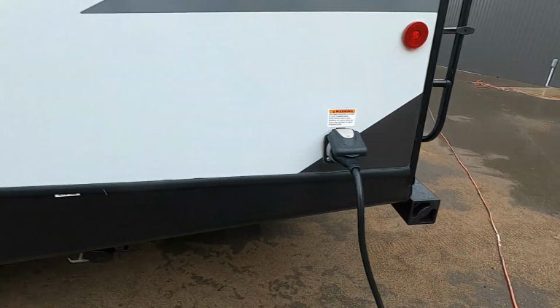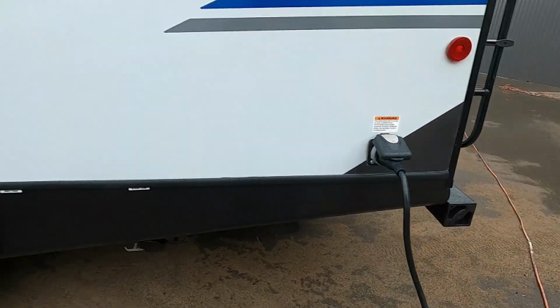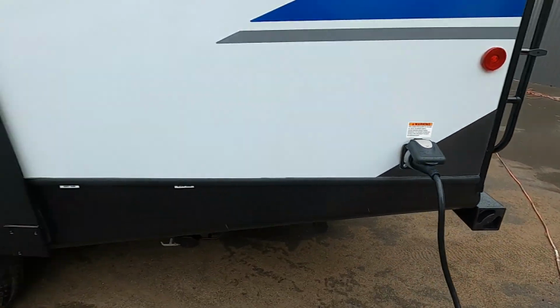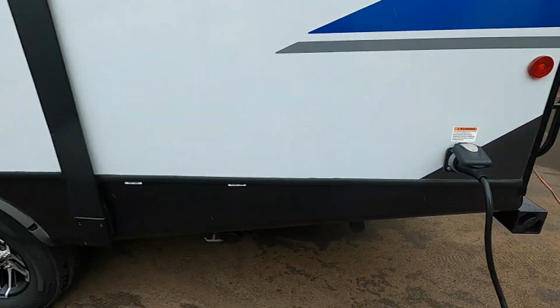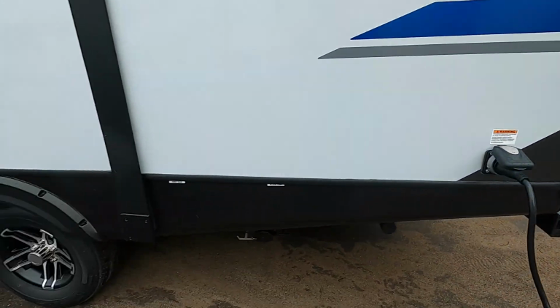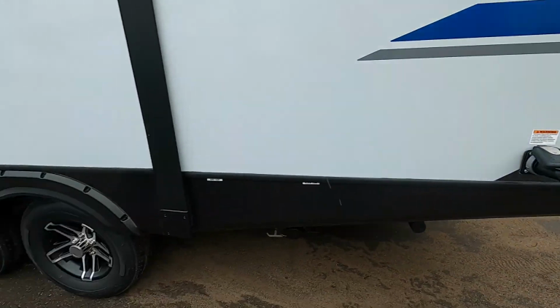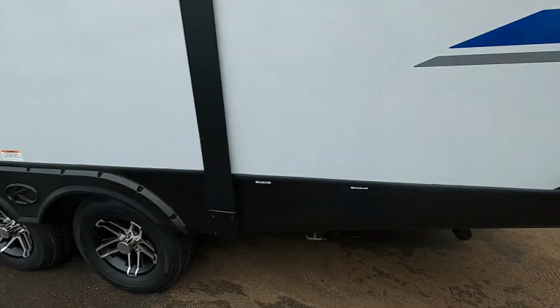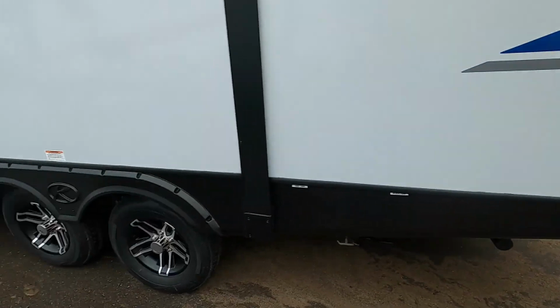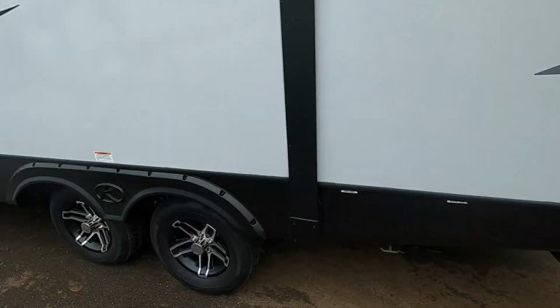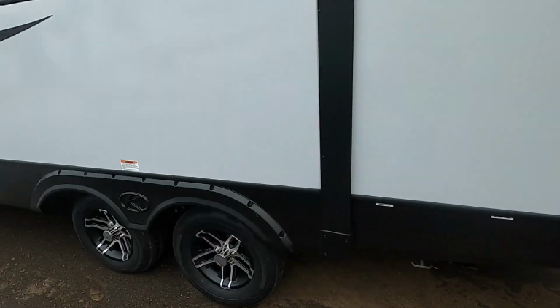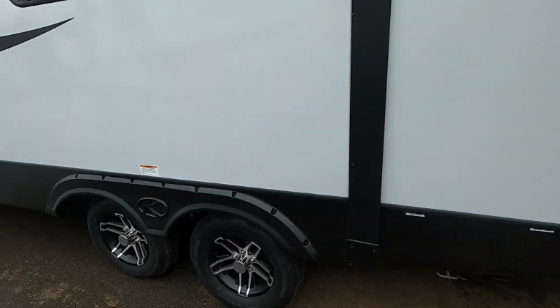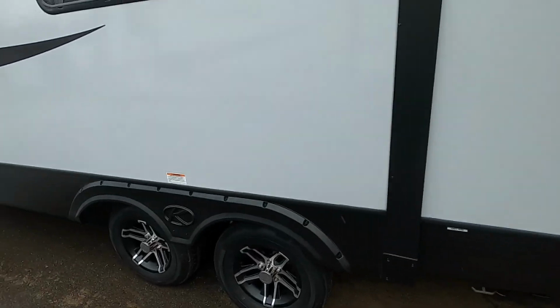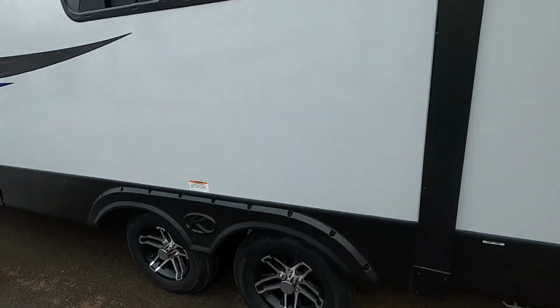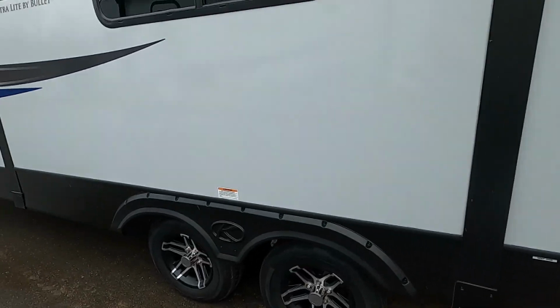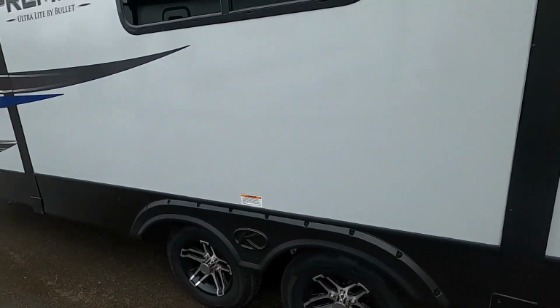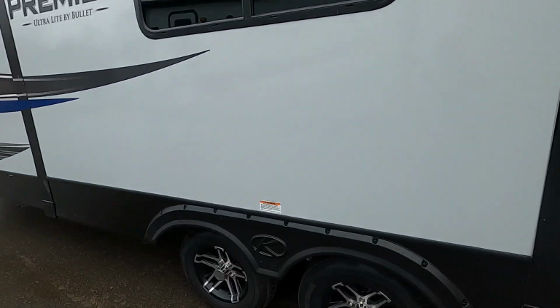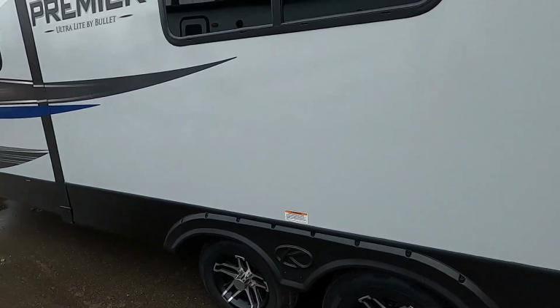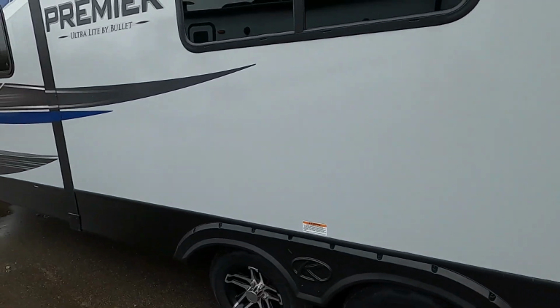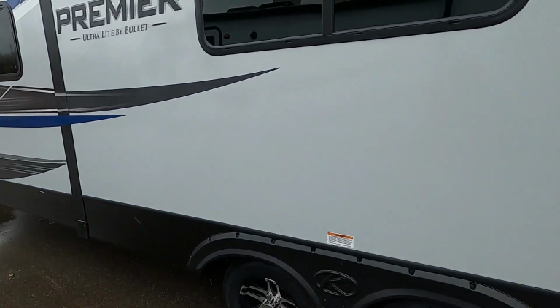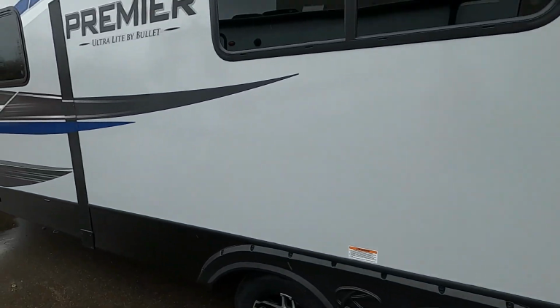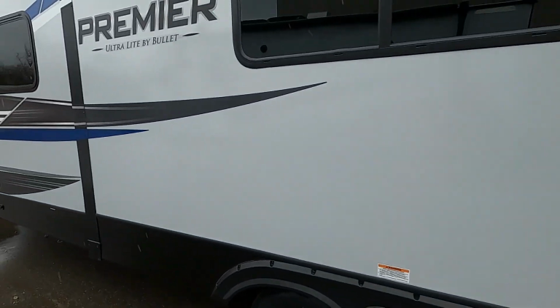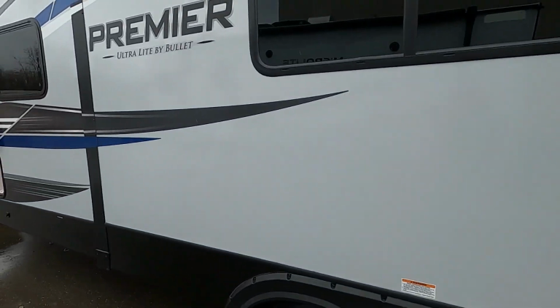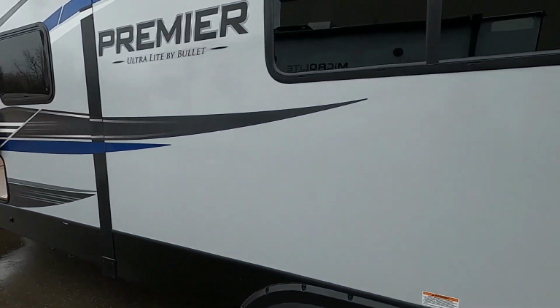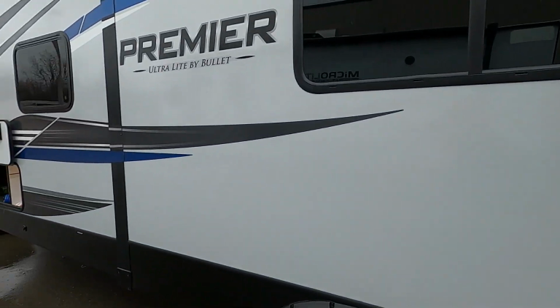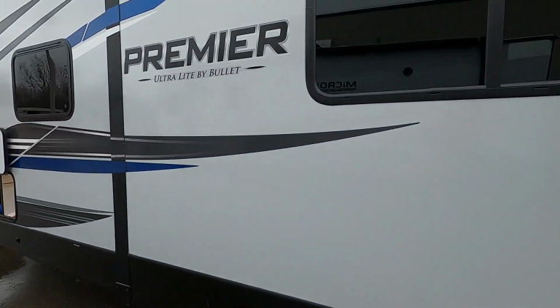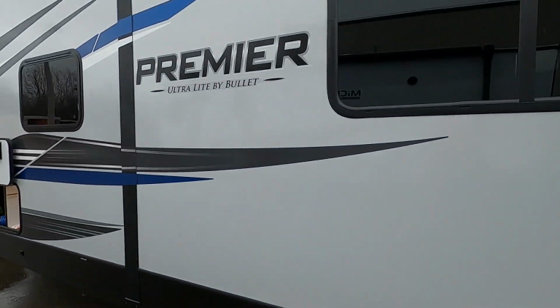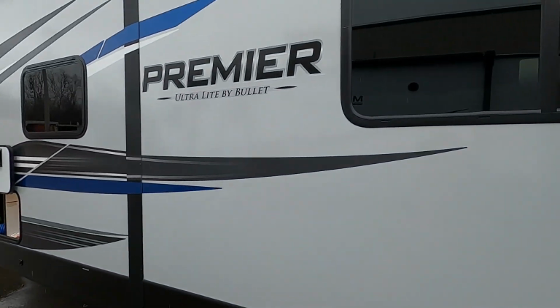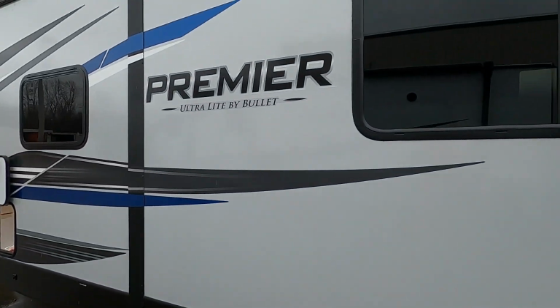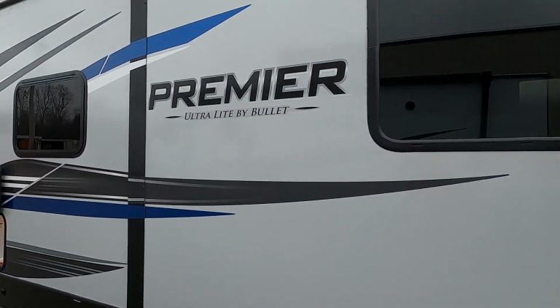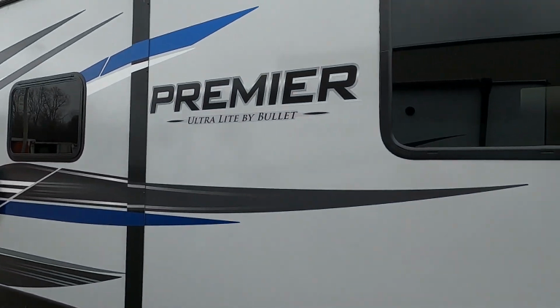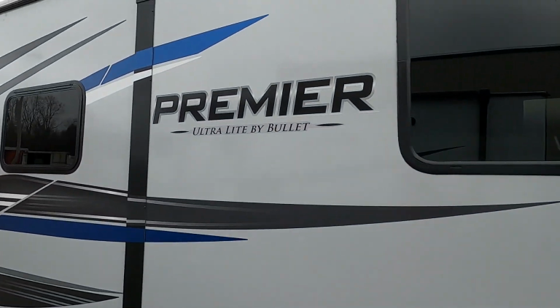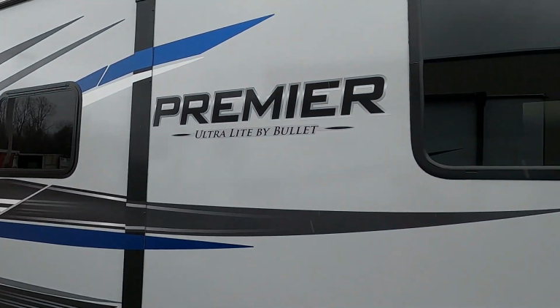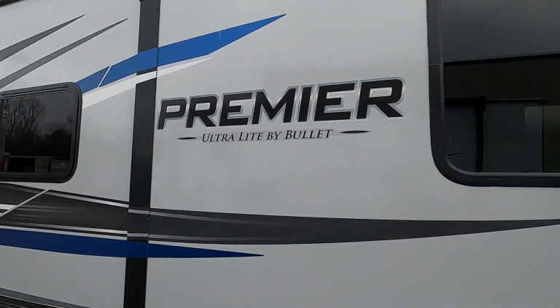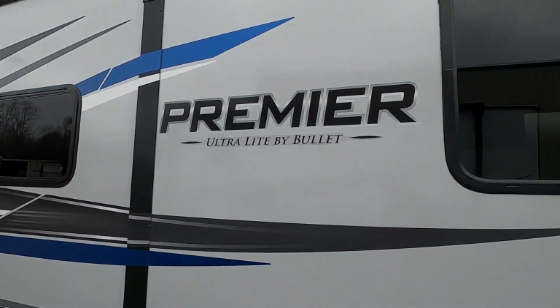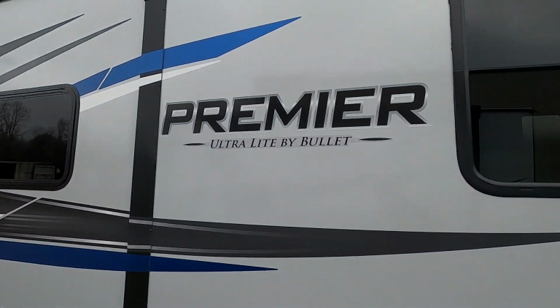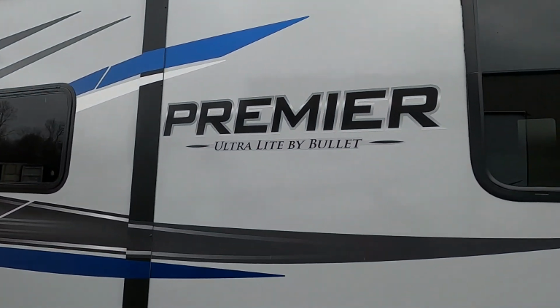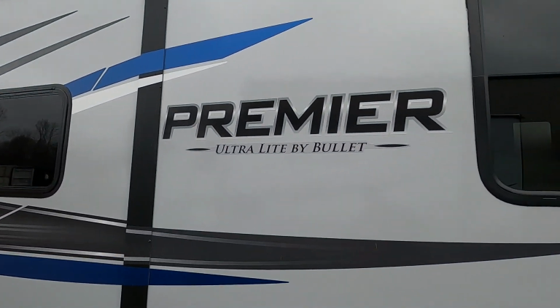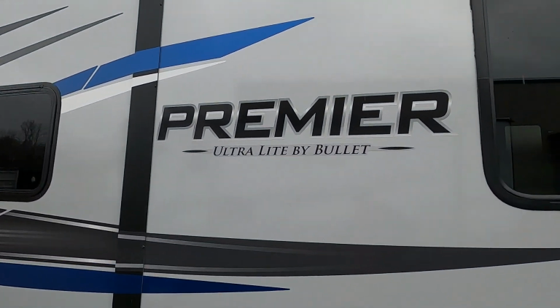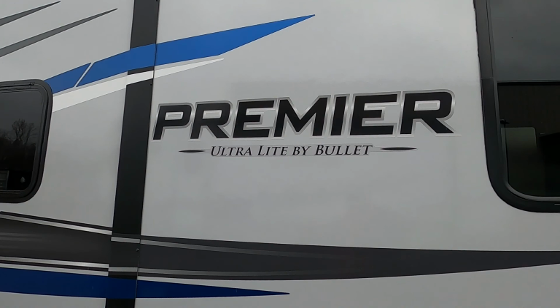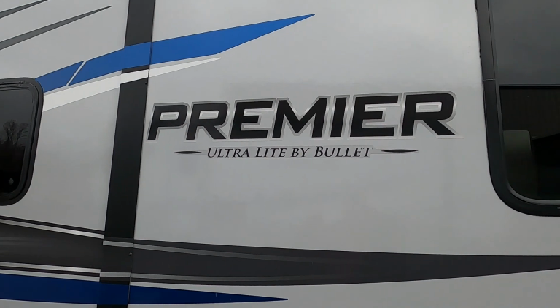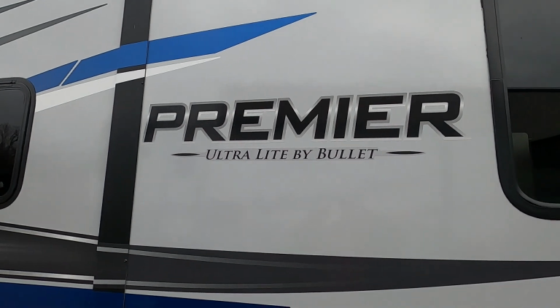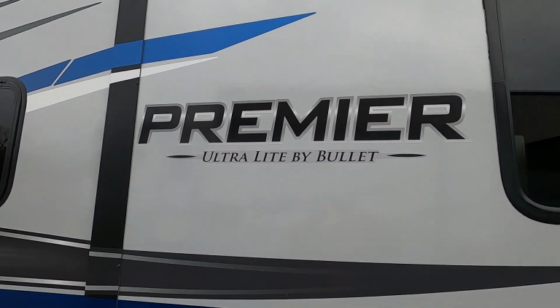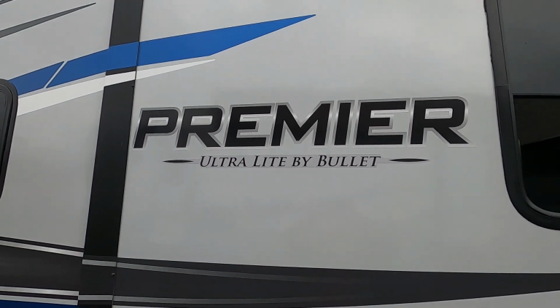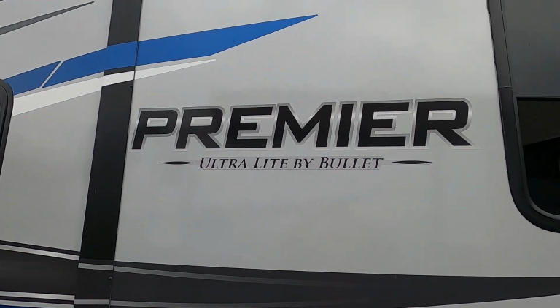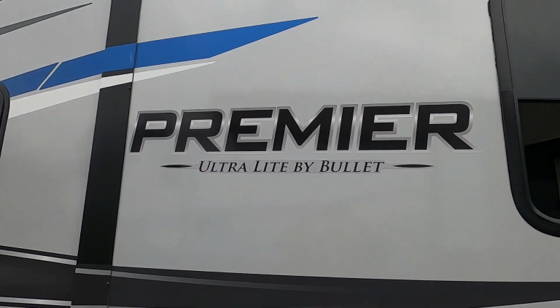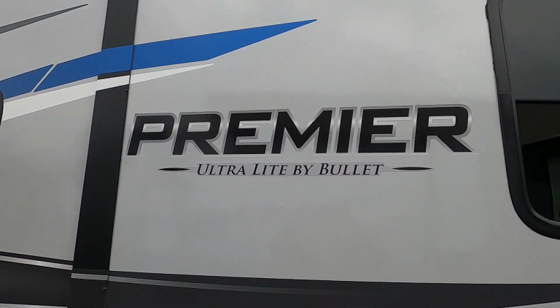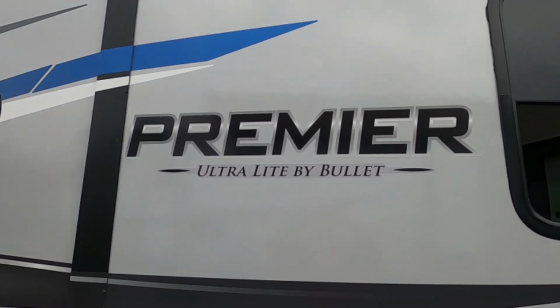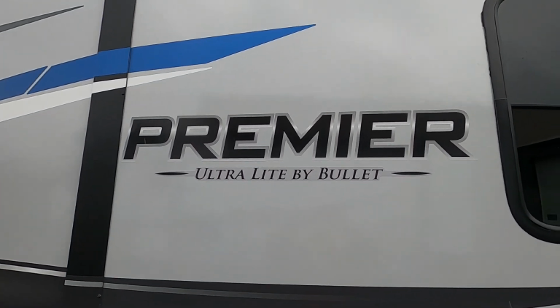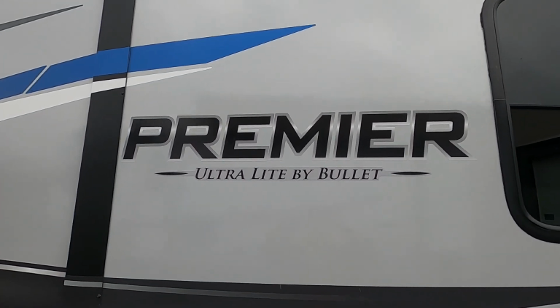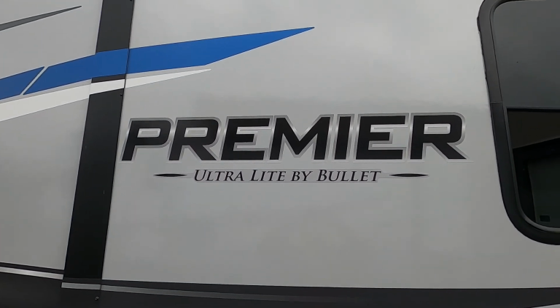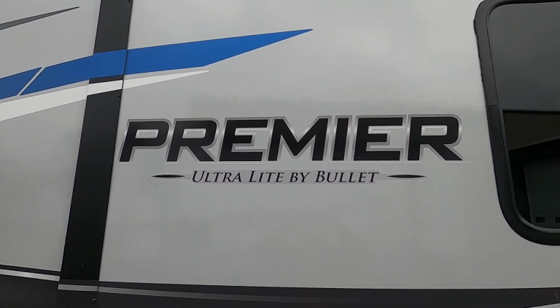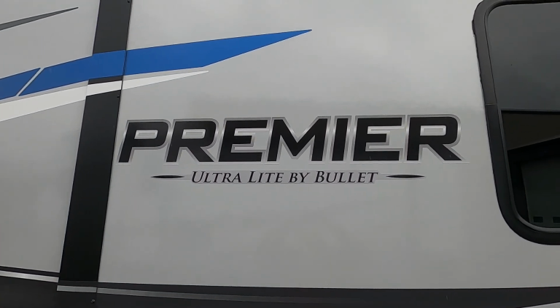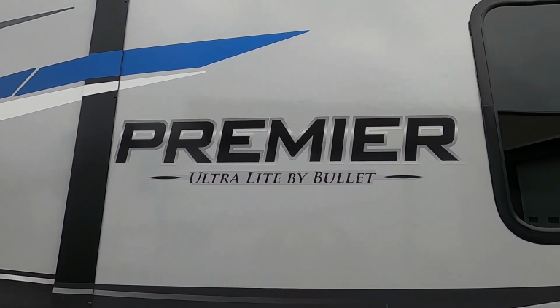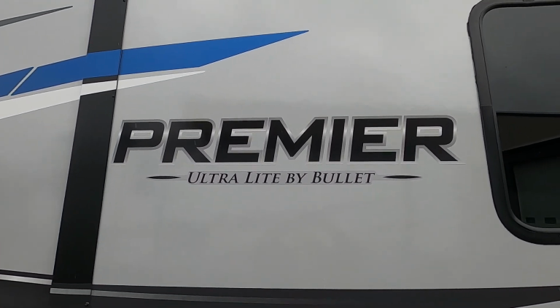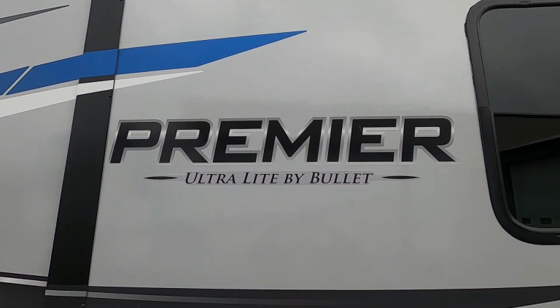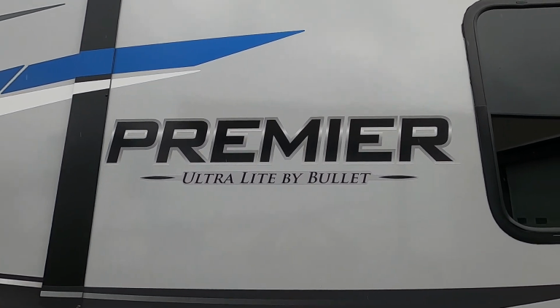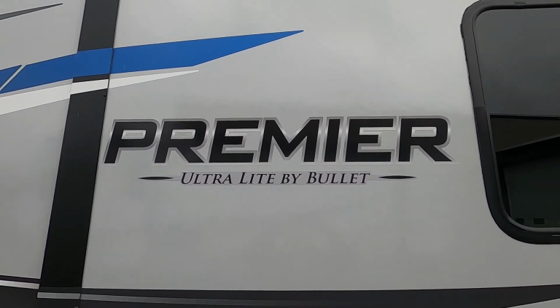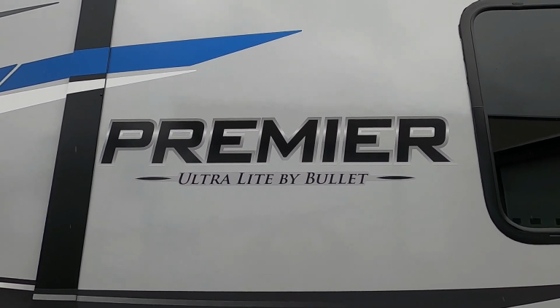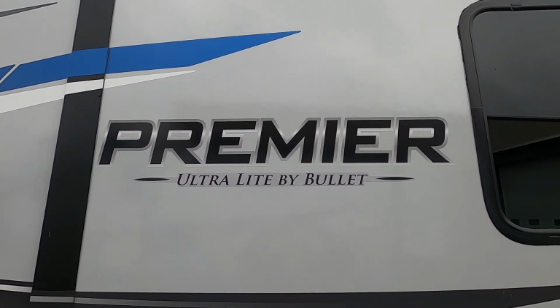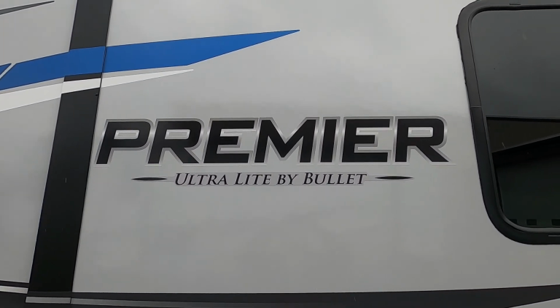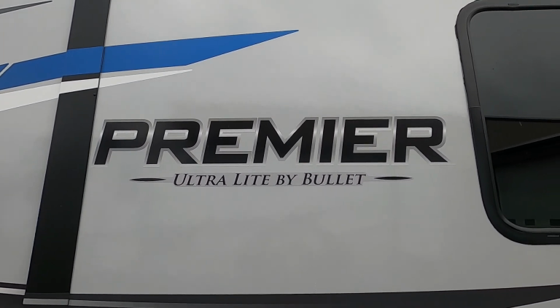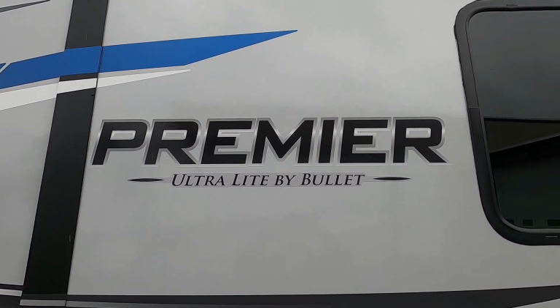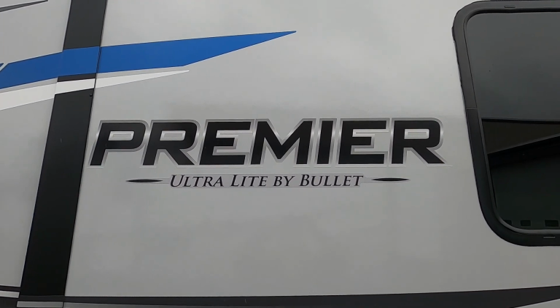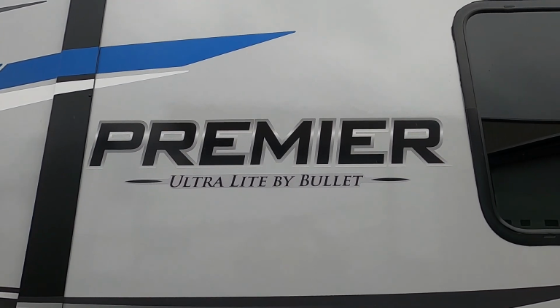Again, we thank you so much for your purchase of this Bullet. We hope you enjoy it for many years to come. Happy camping!